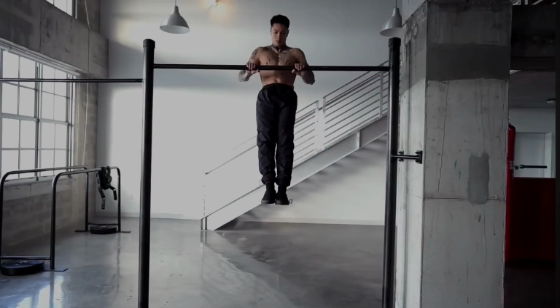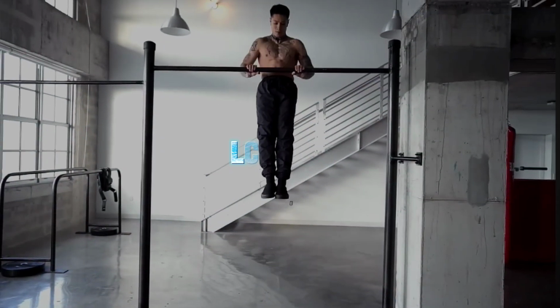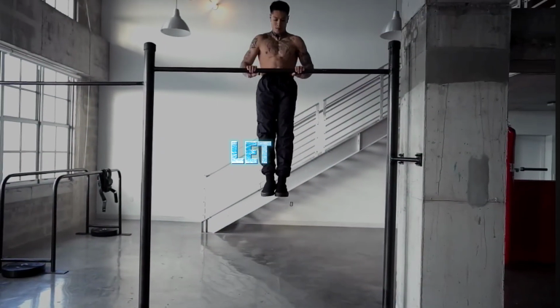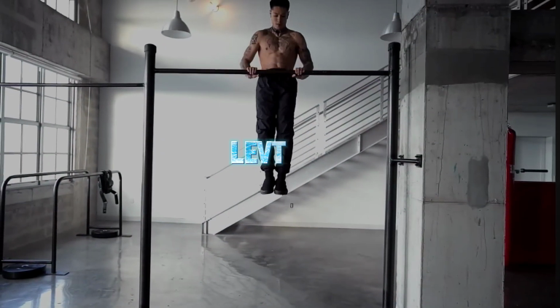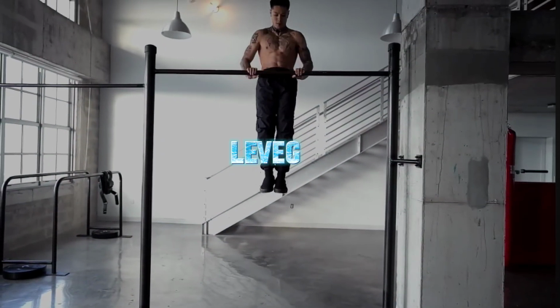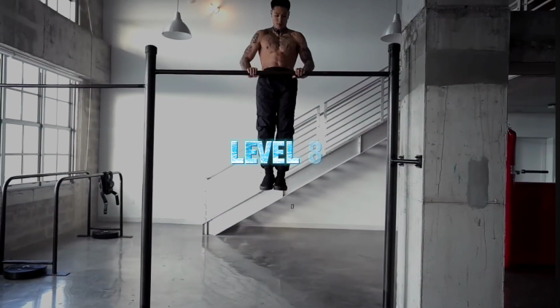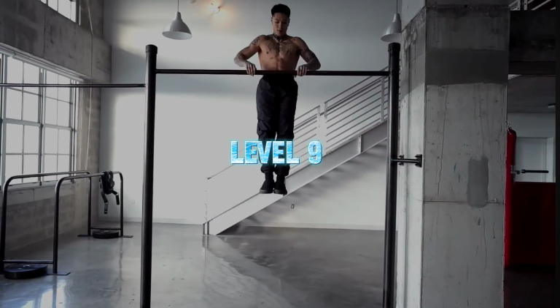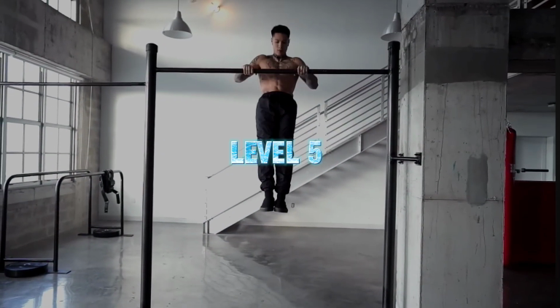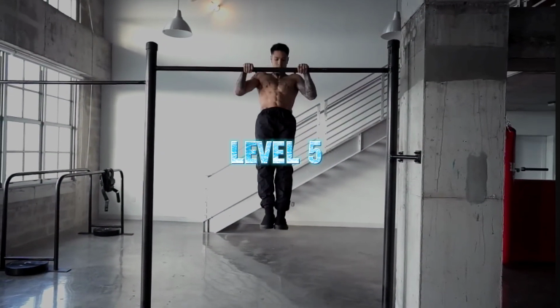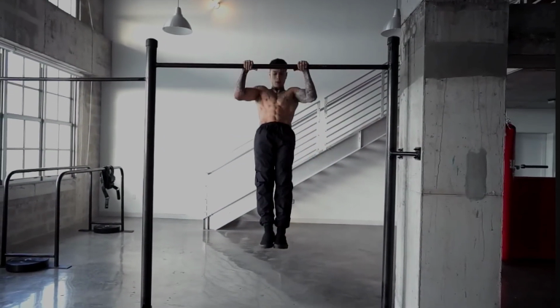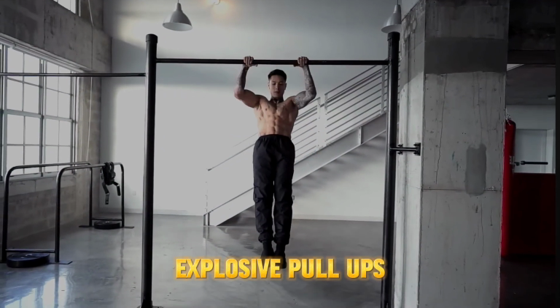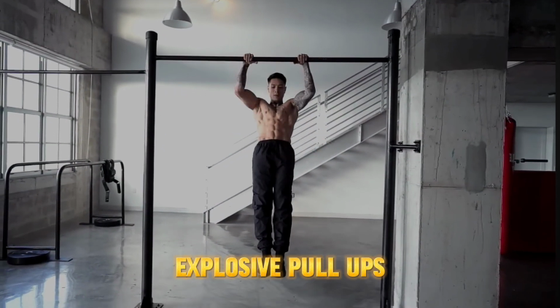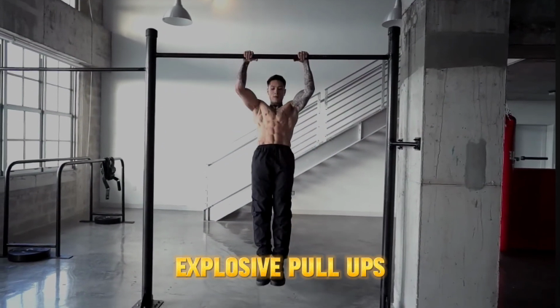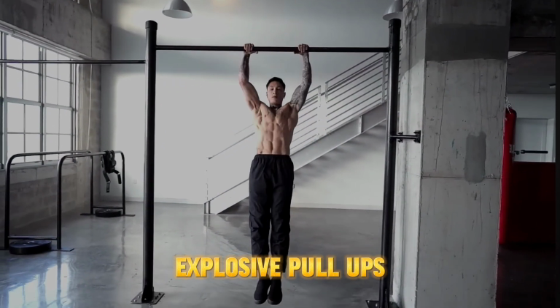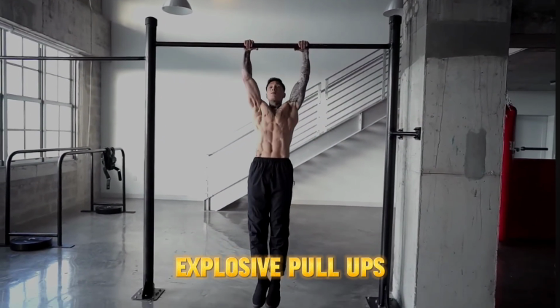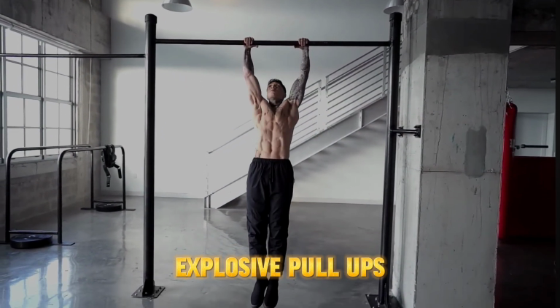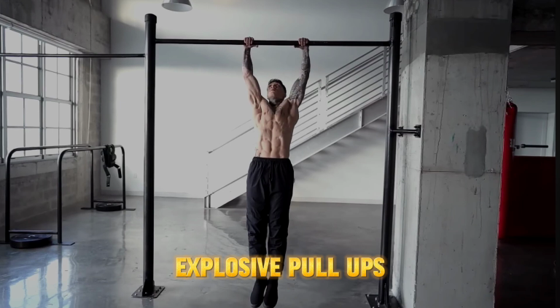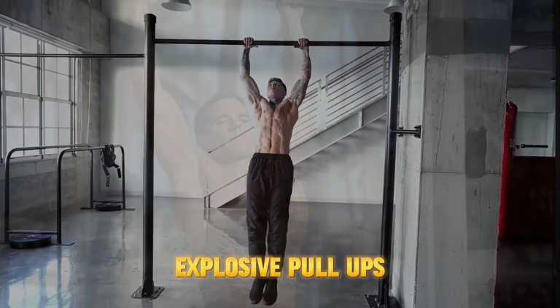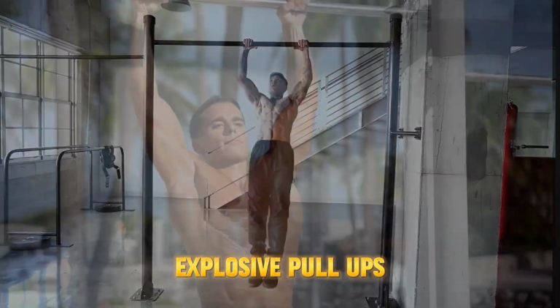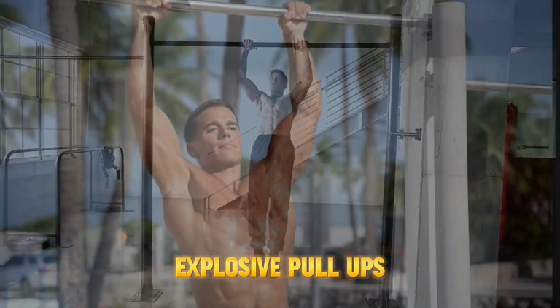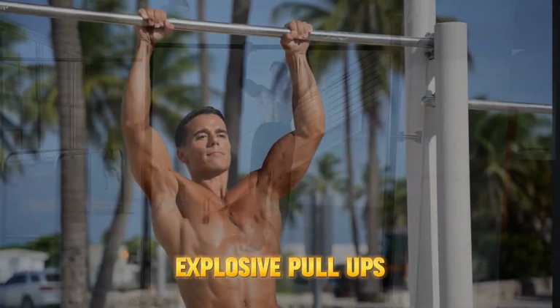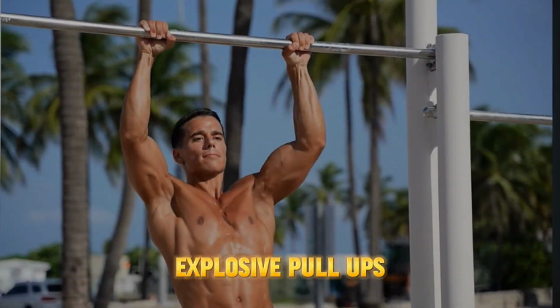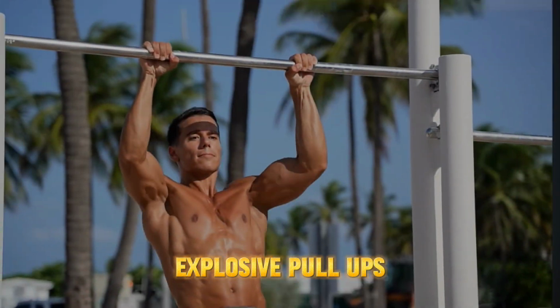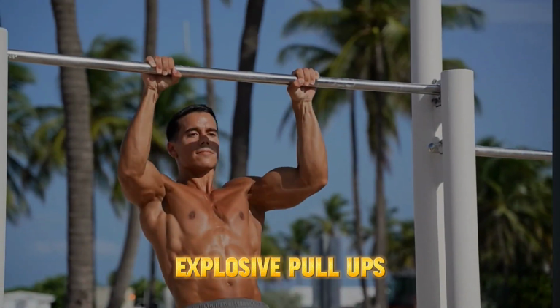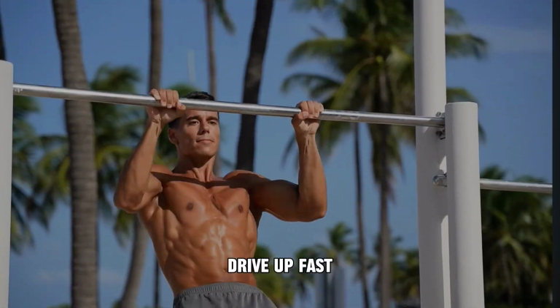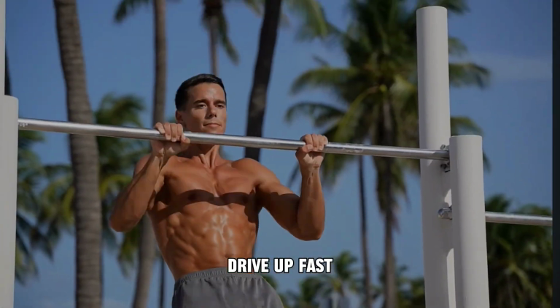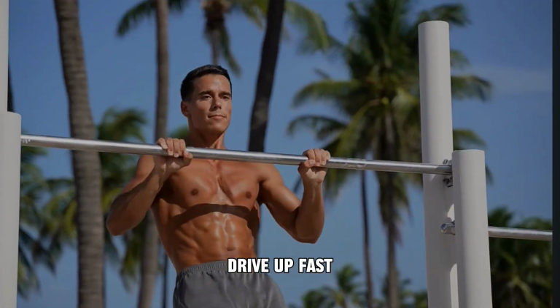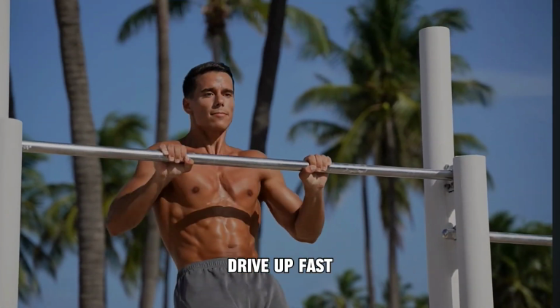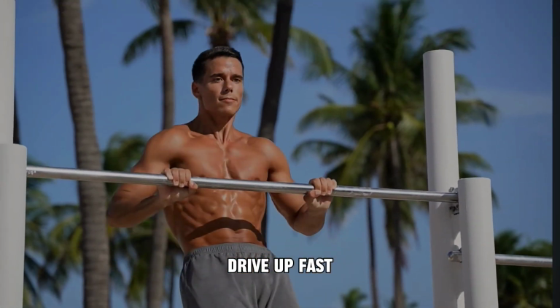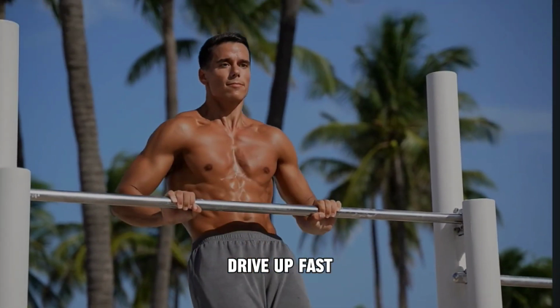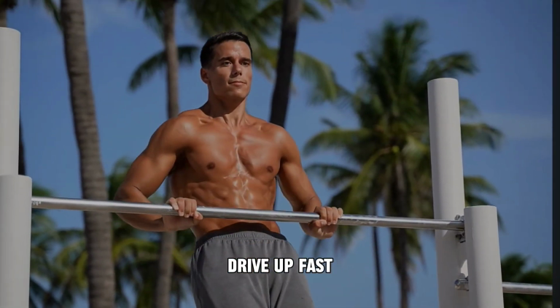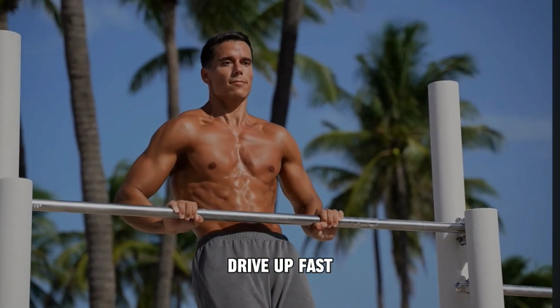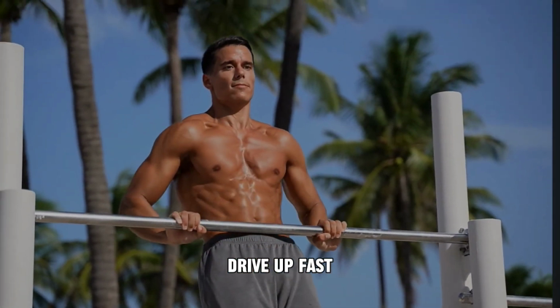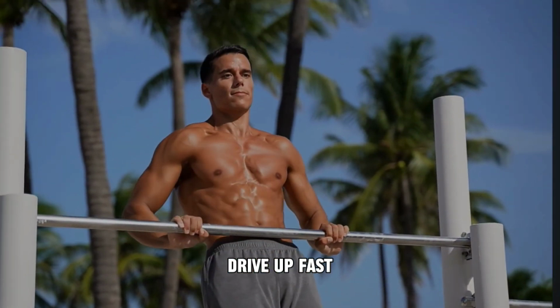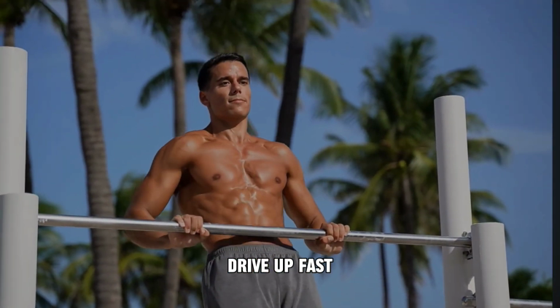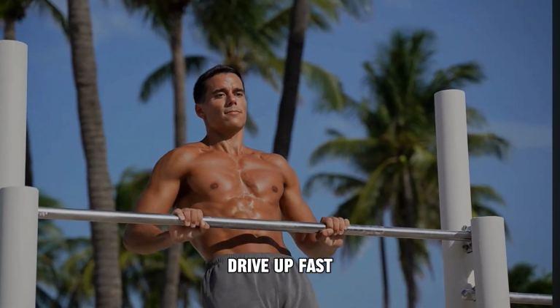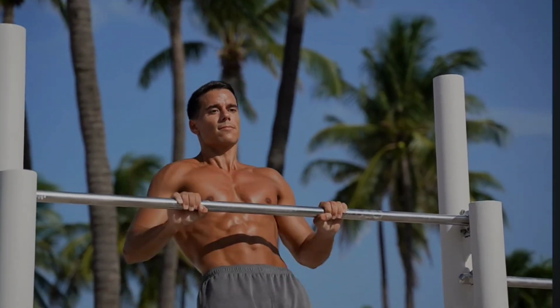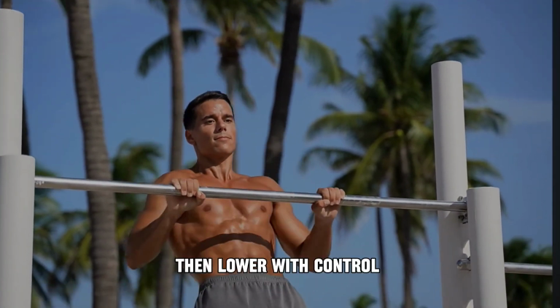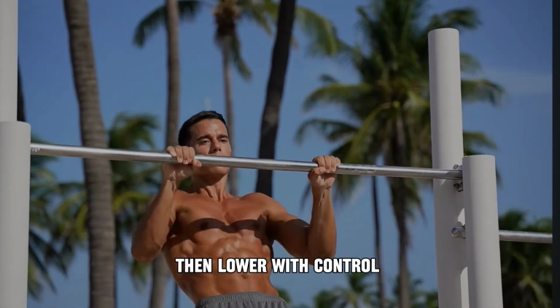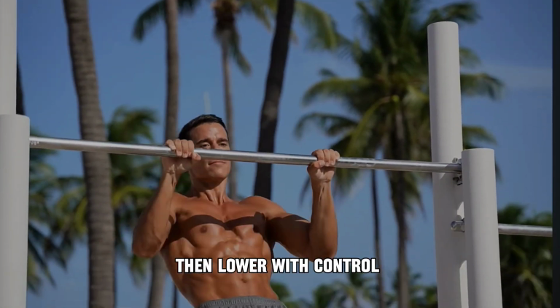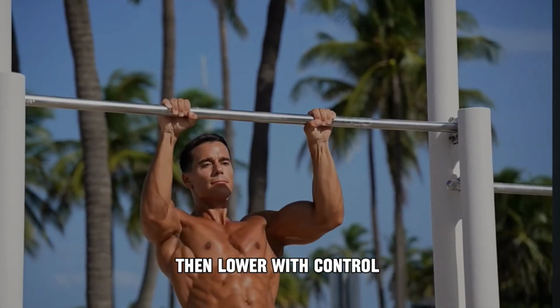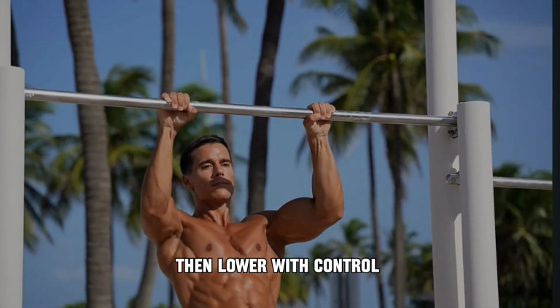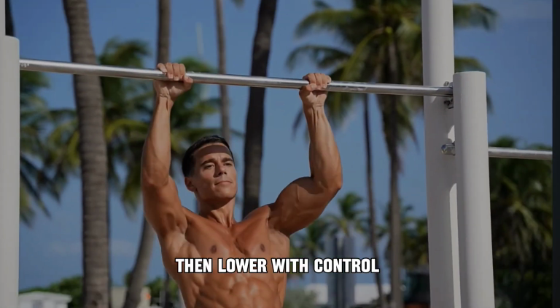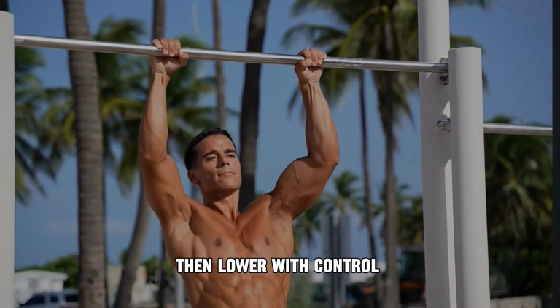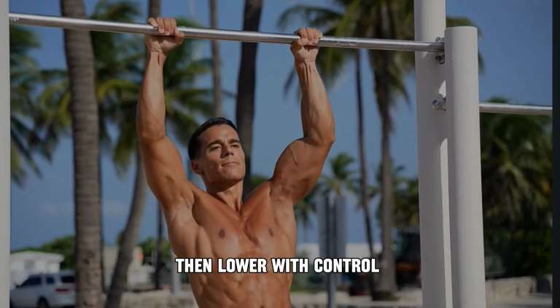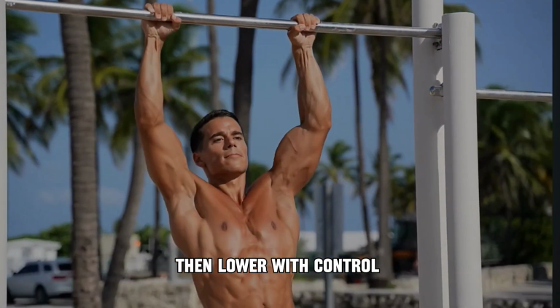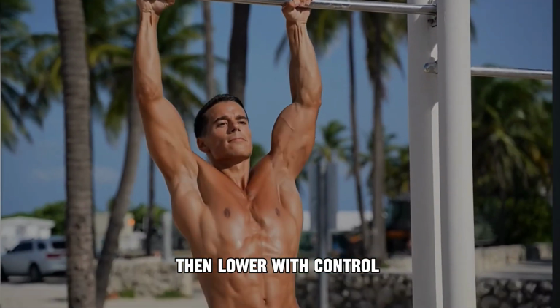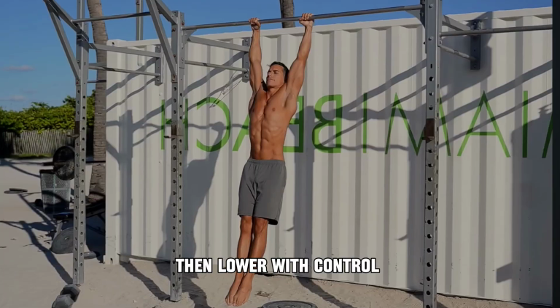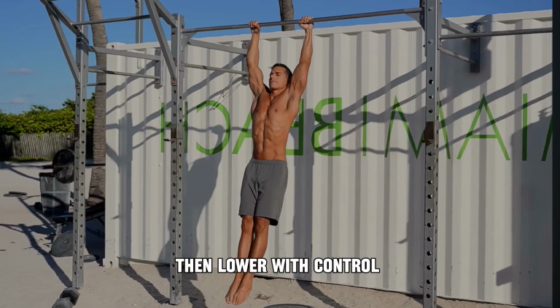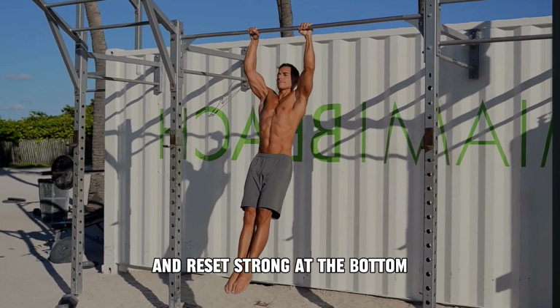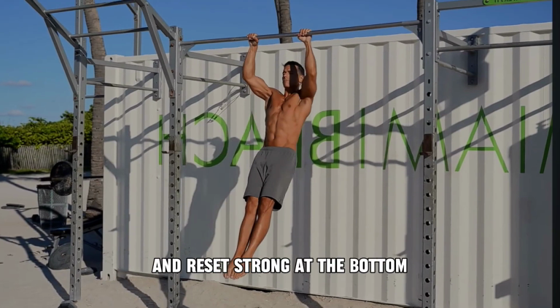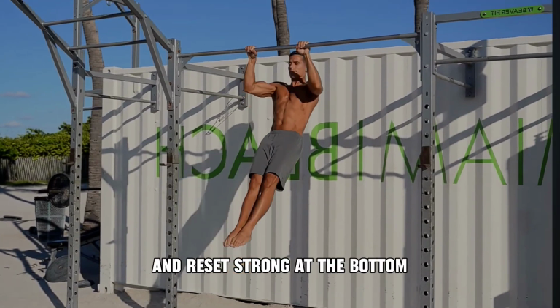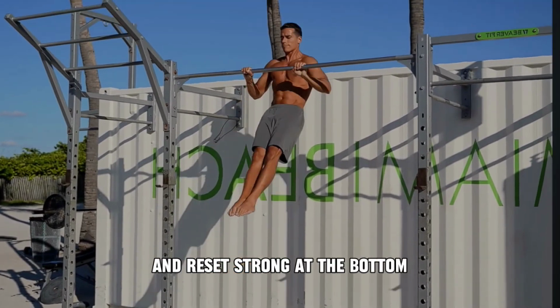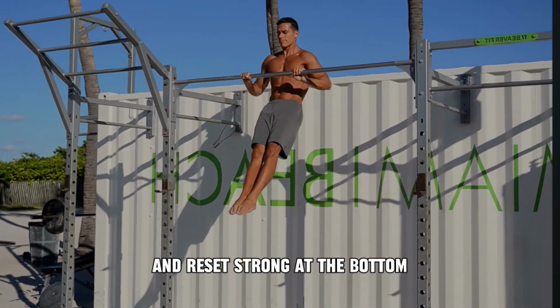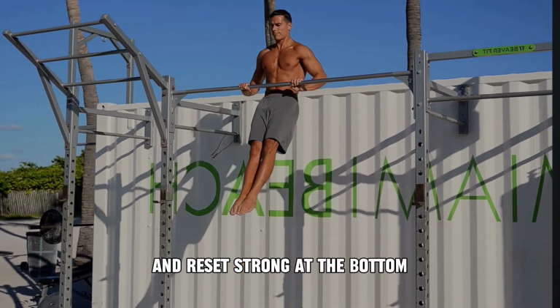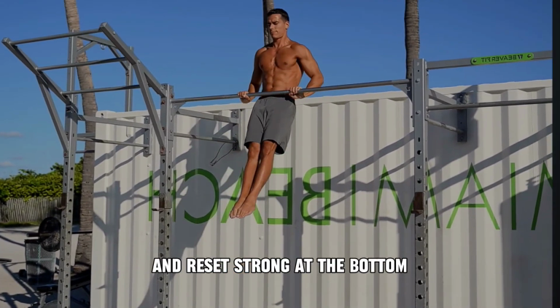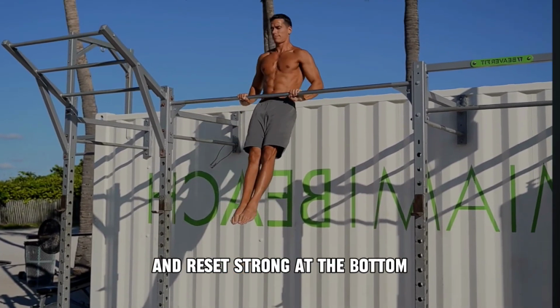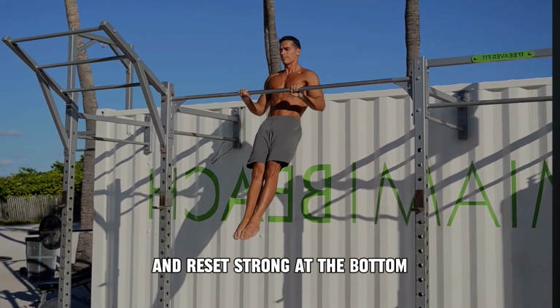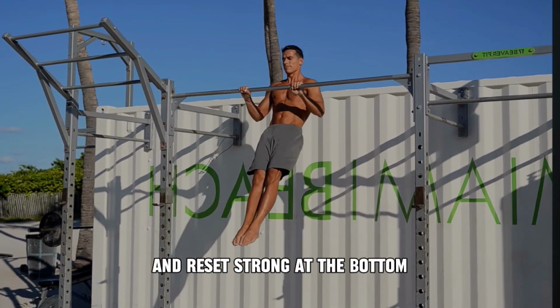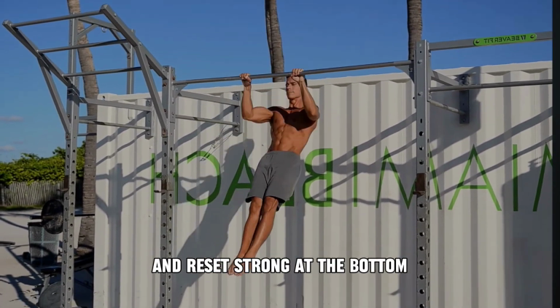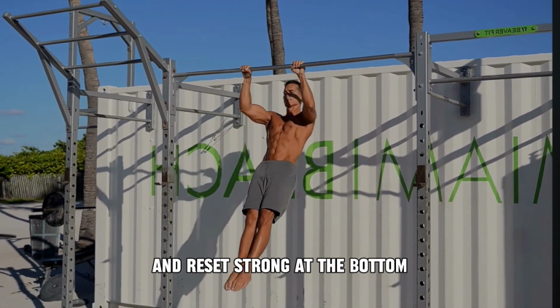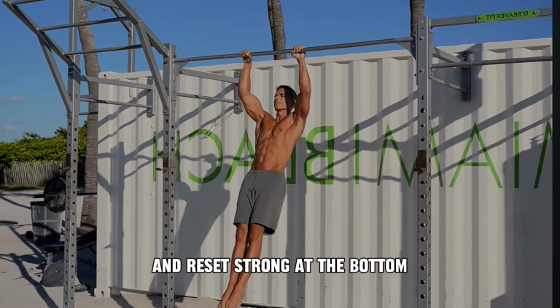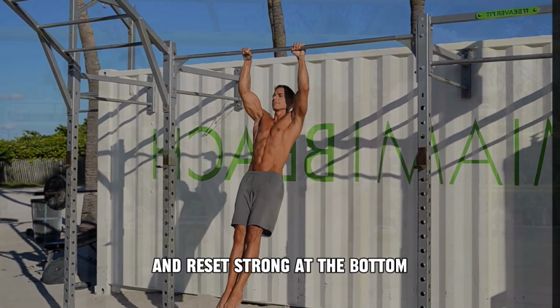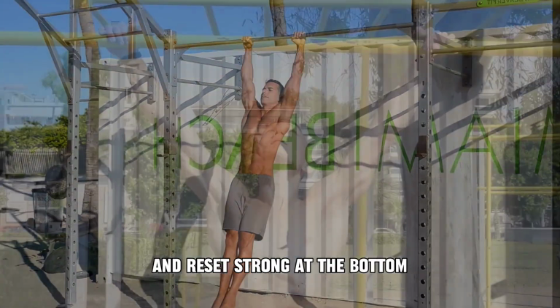Level 5: Explosive pull-ups. Drive up fast, then lower with control and reset strong at the bottom.